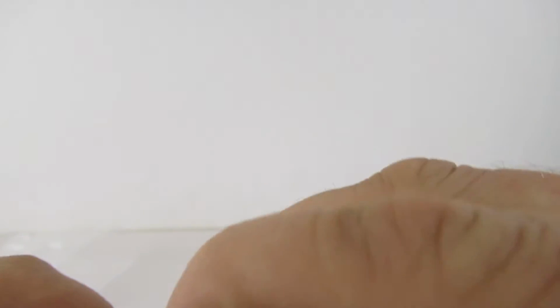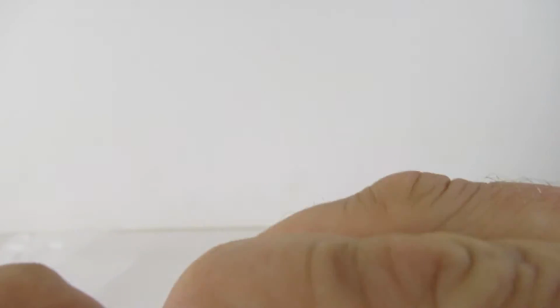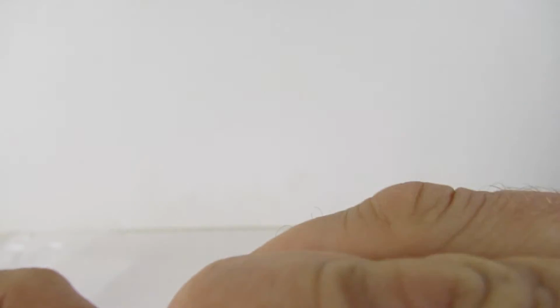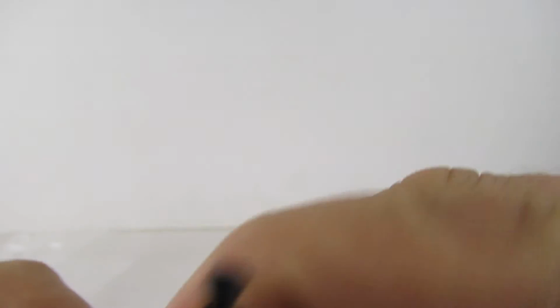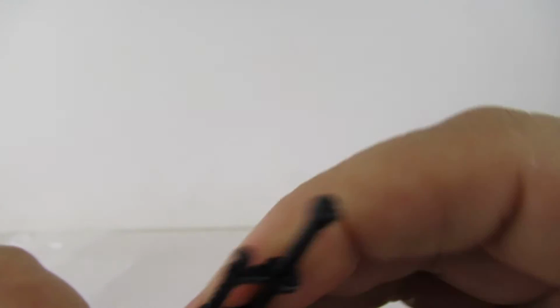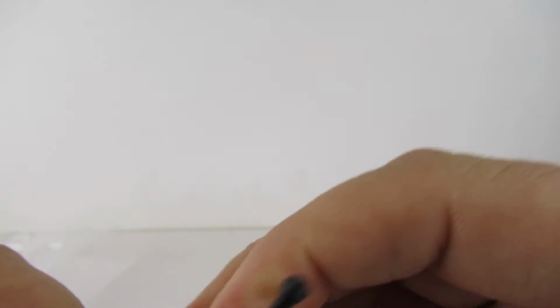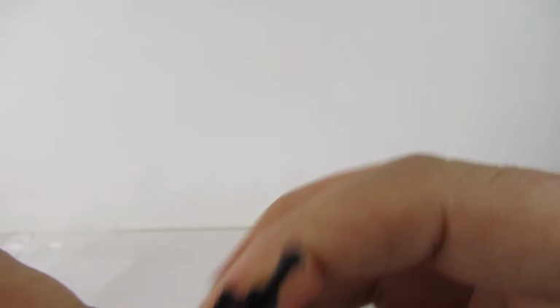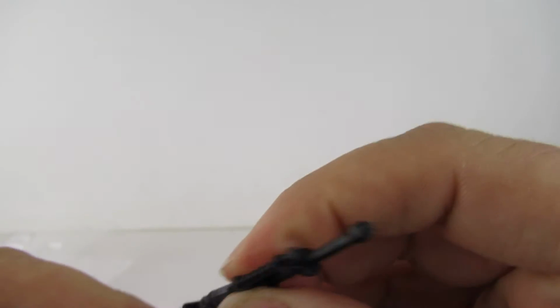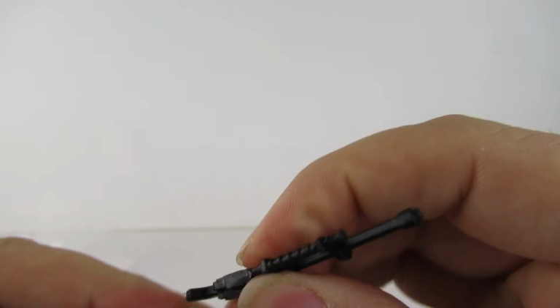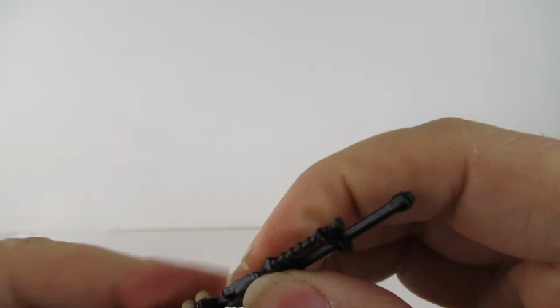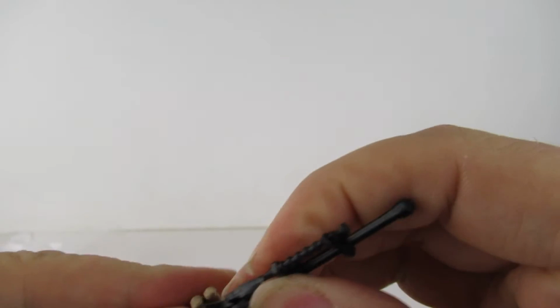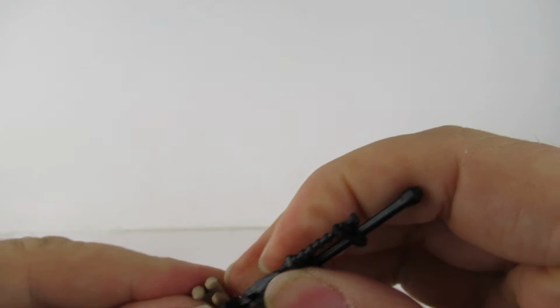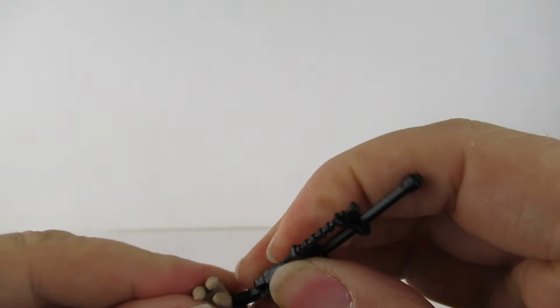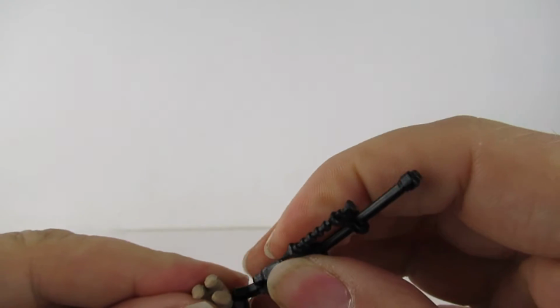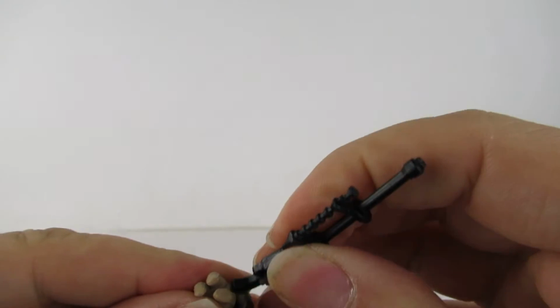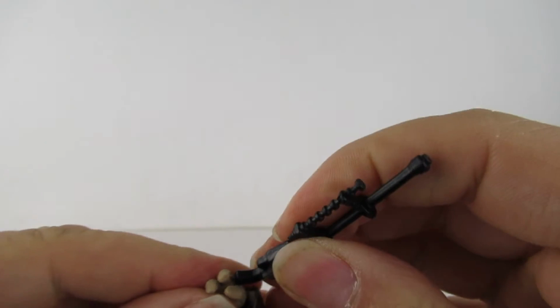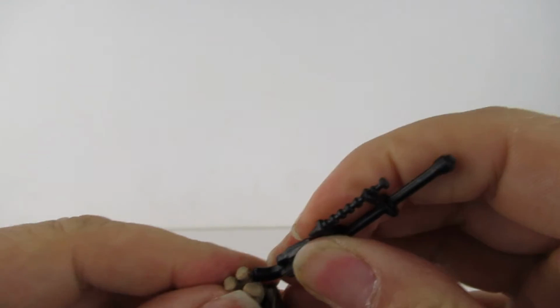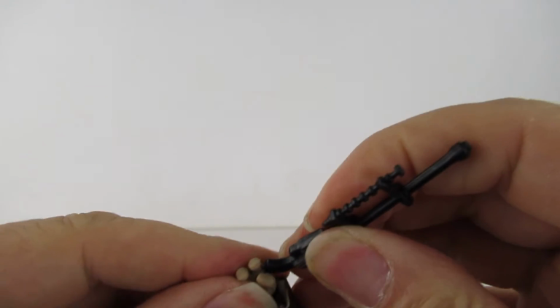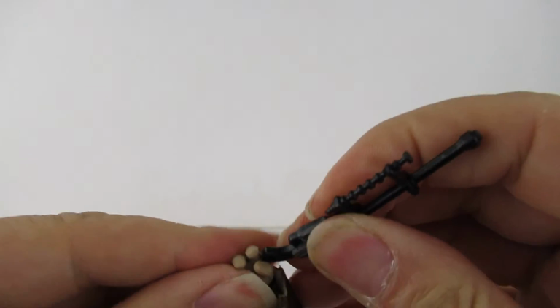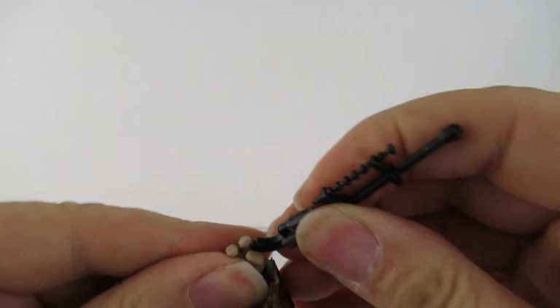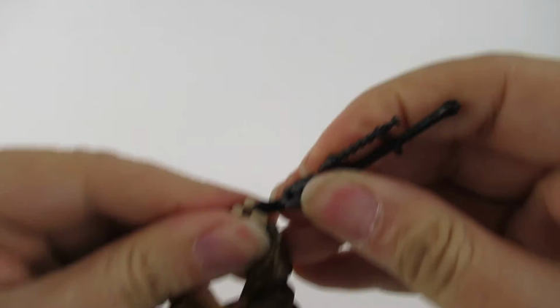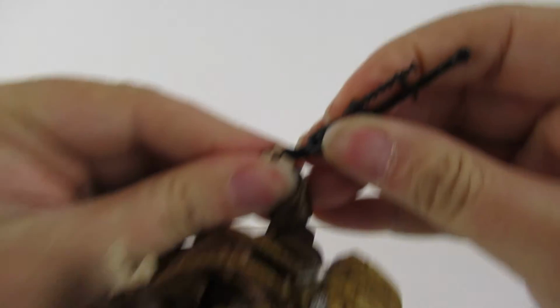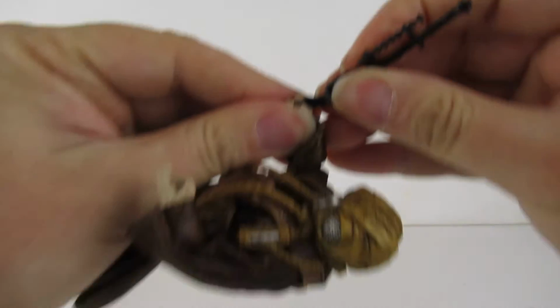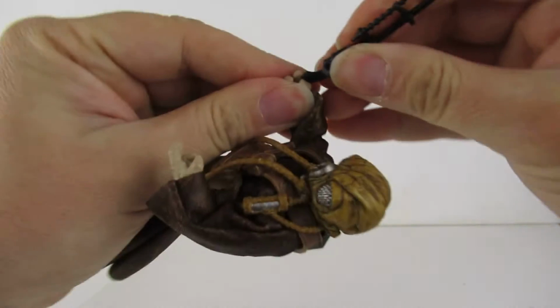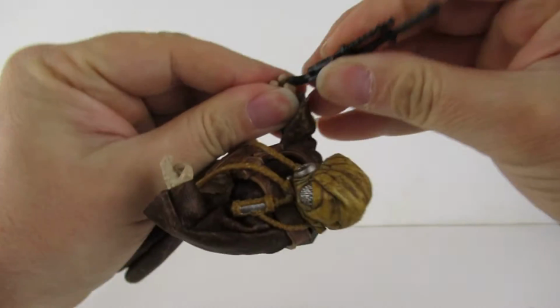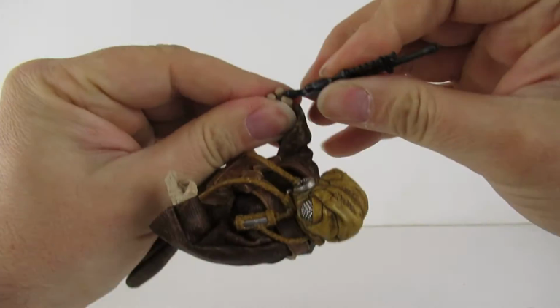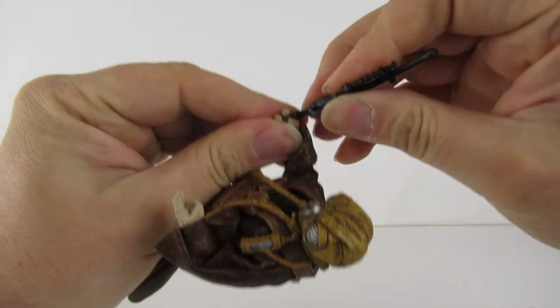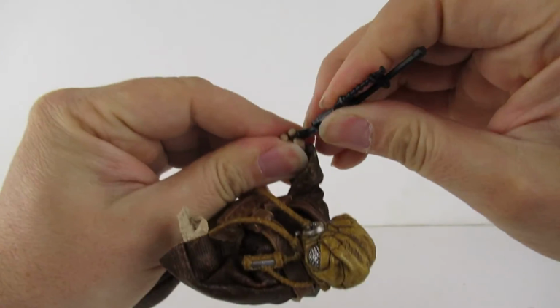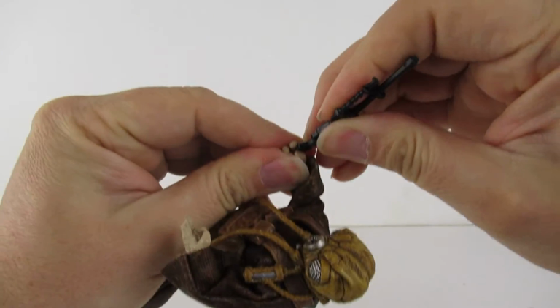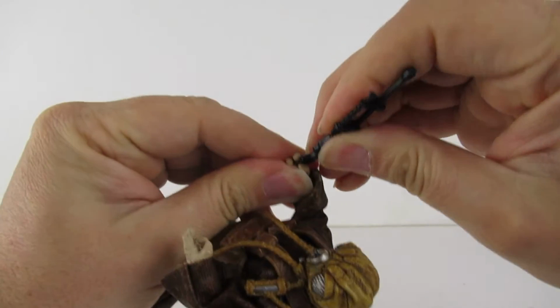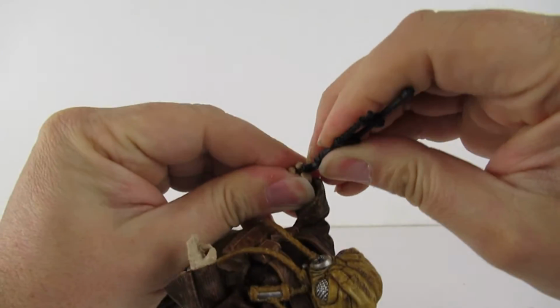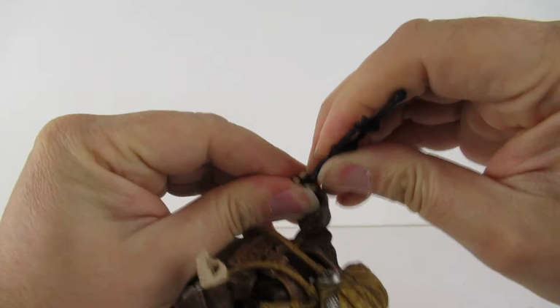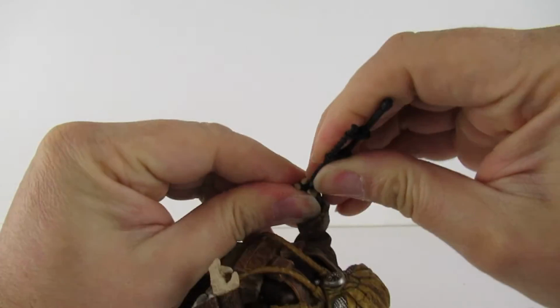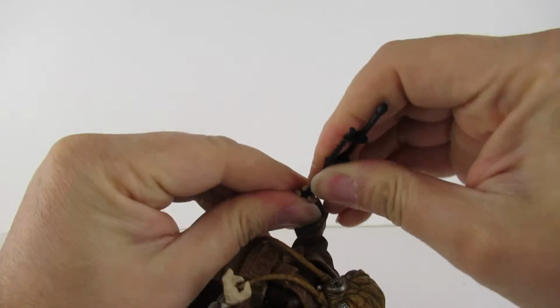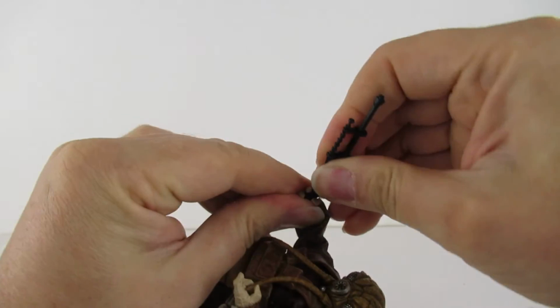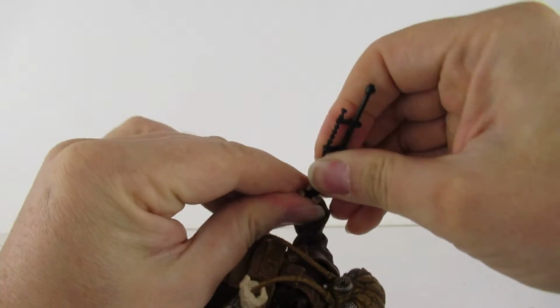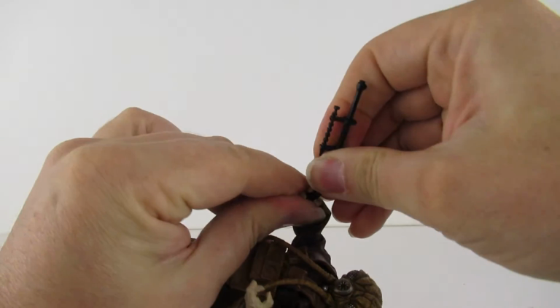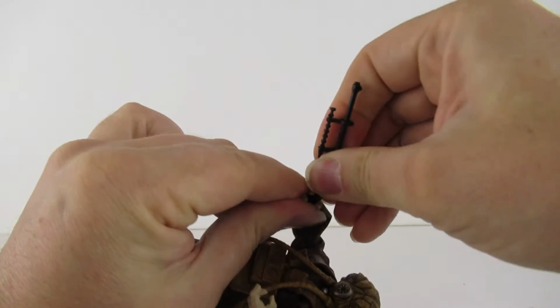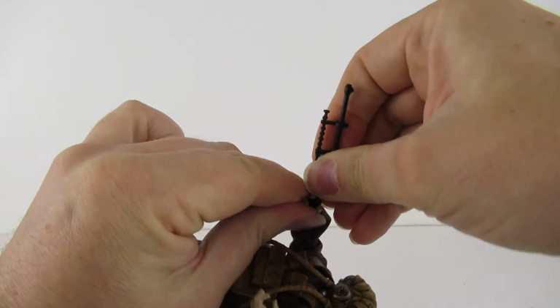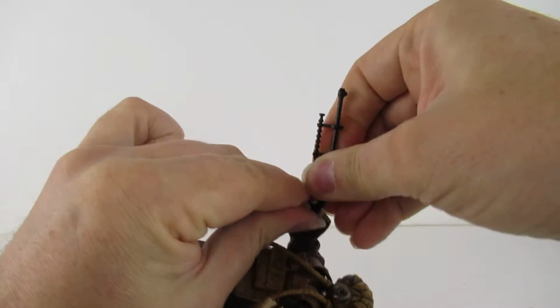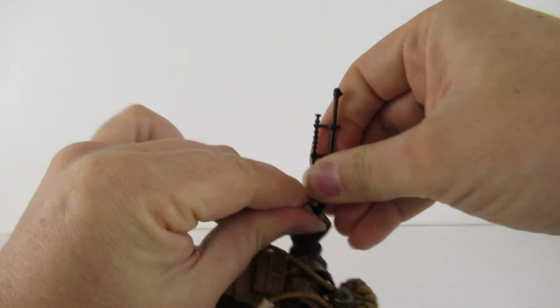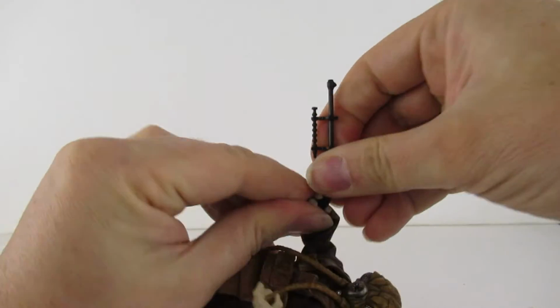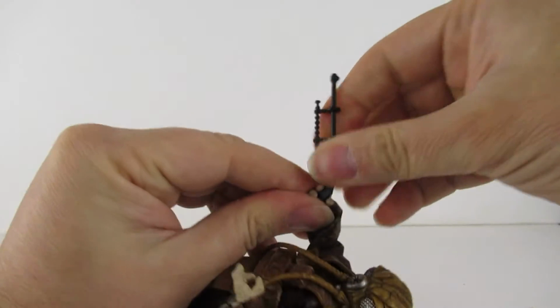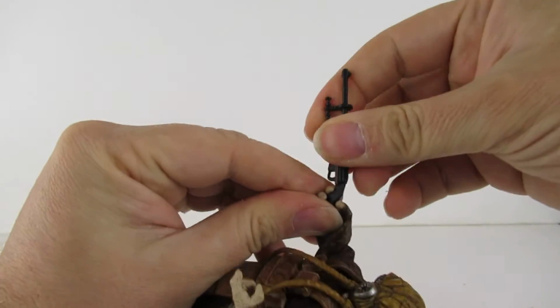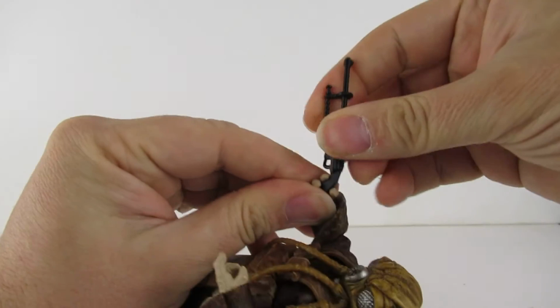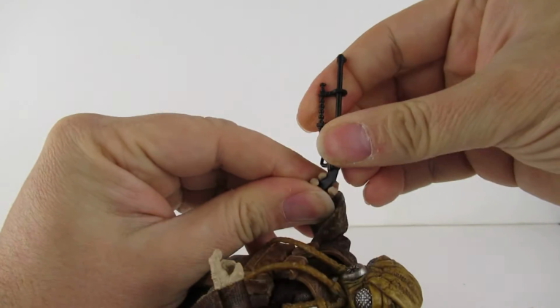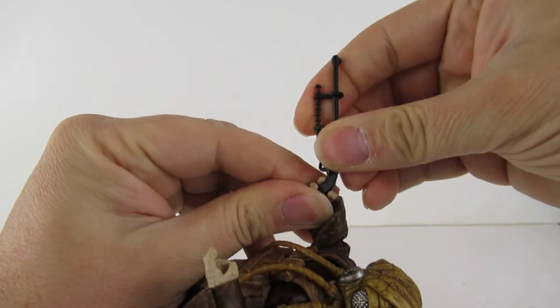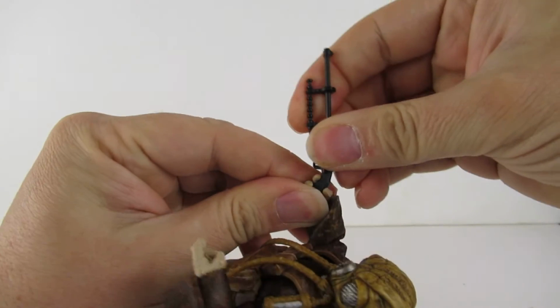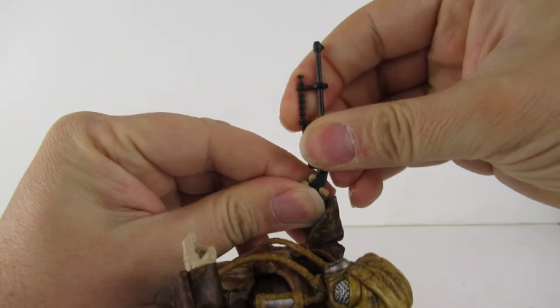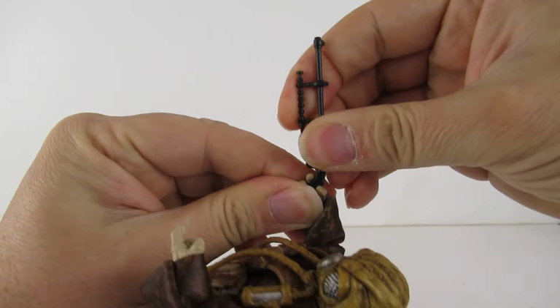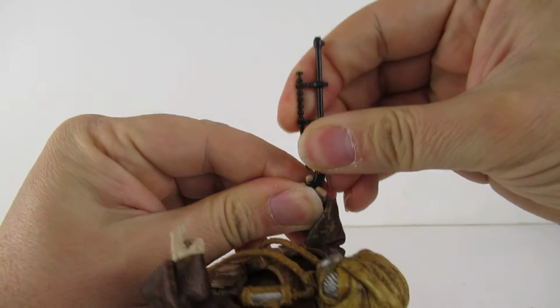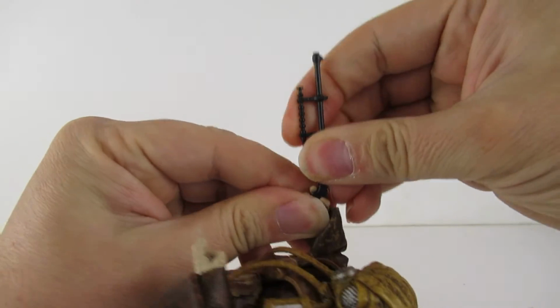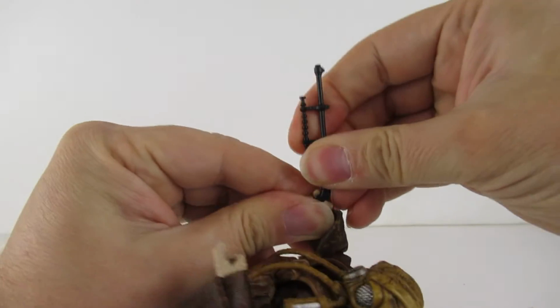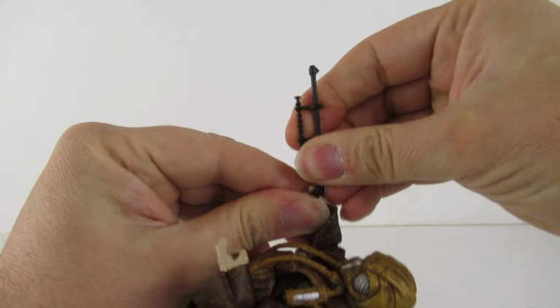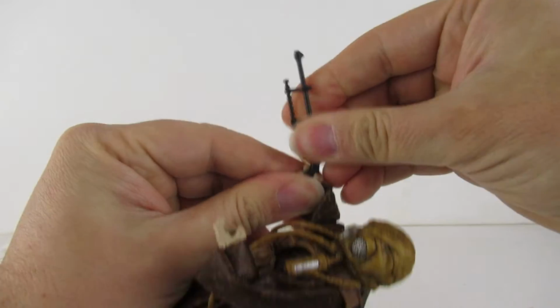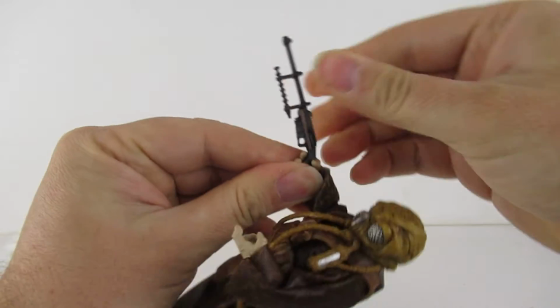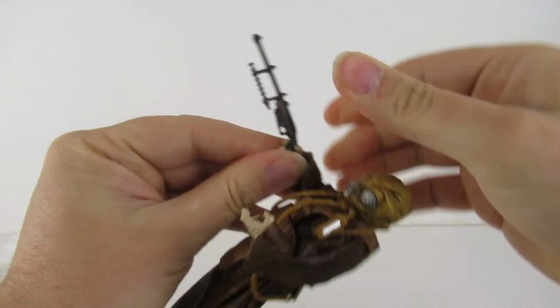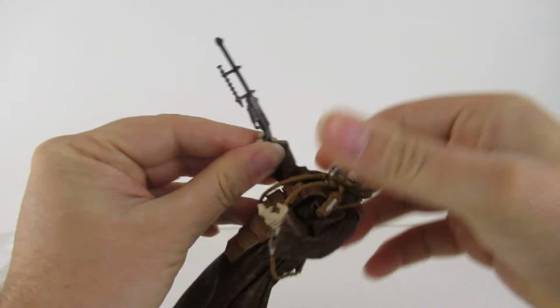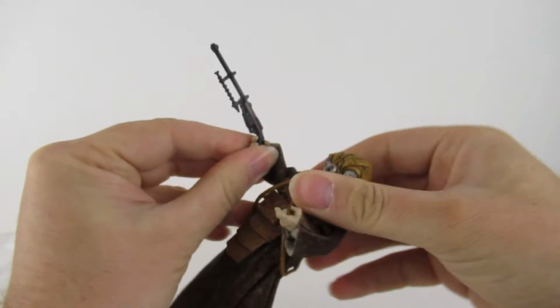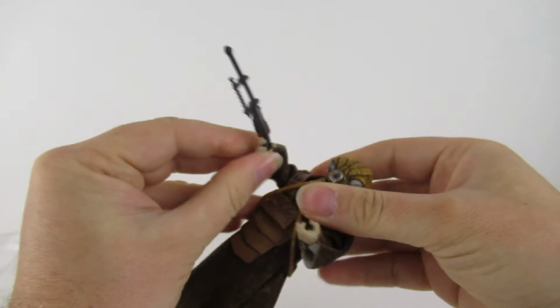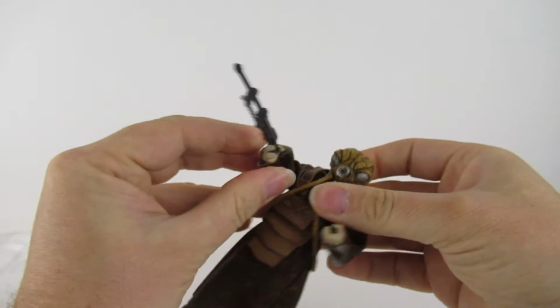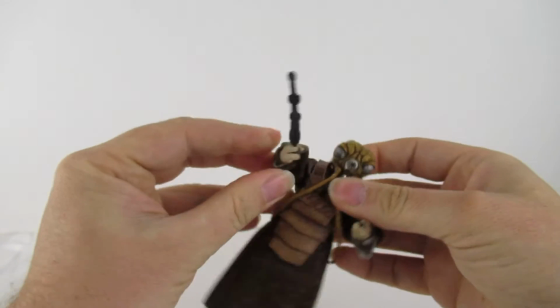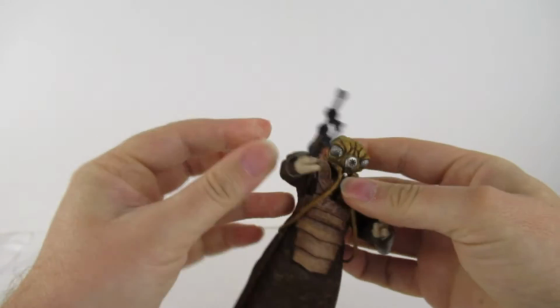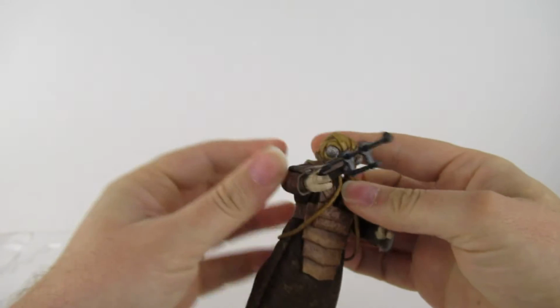Let him hold the gun — let's see. Yep, that's in there.